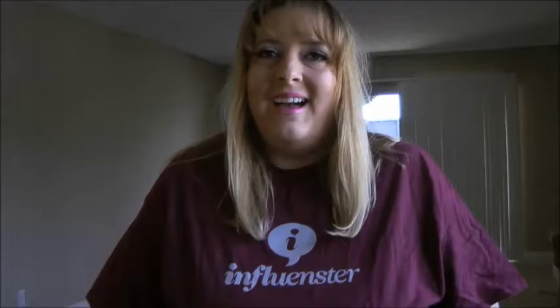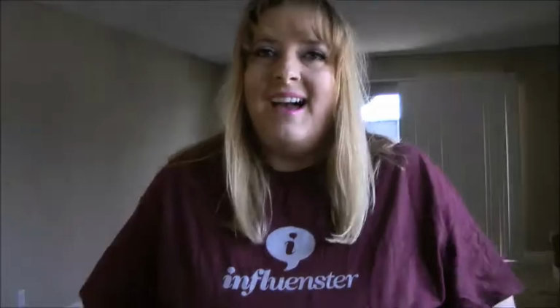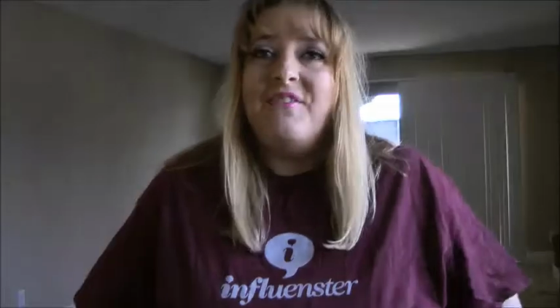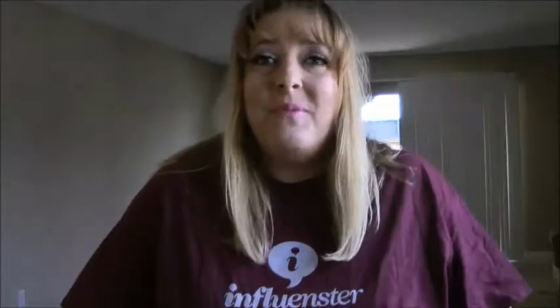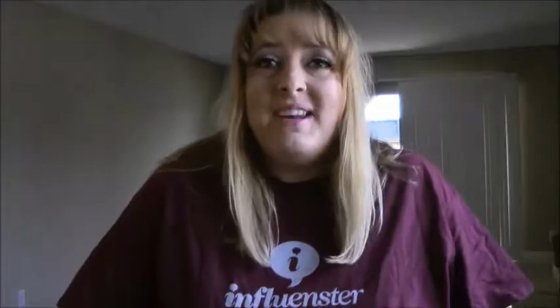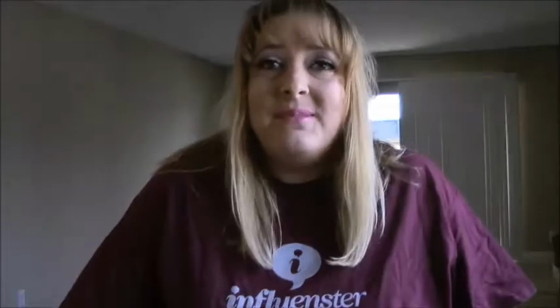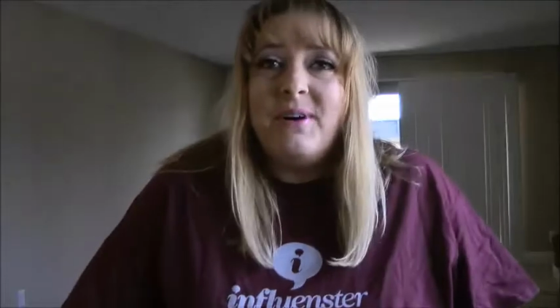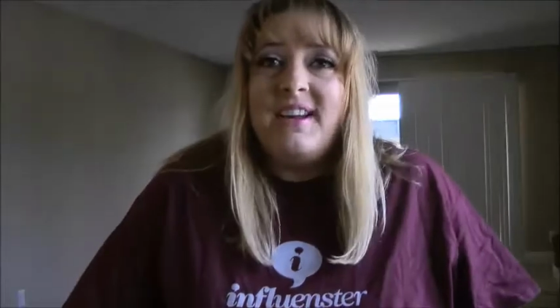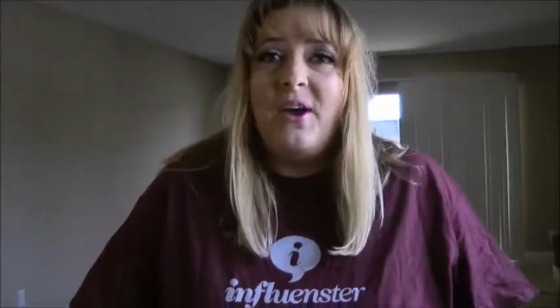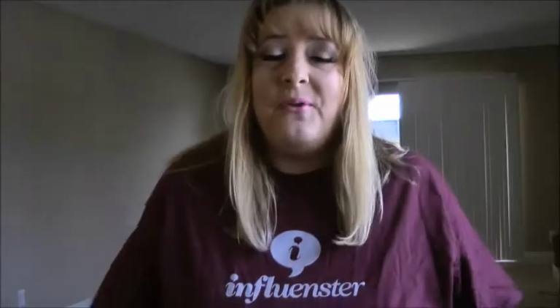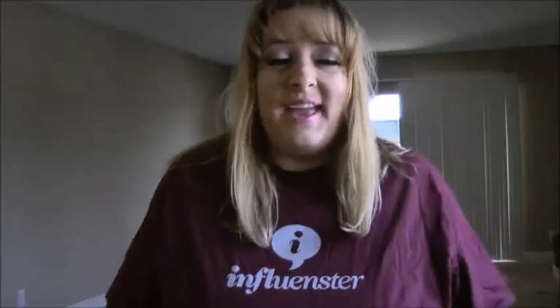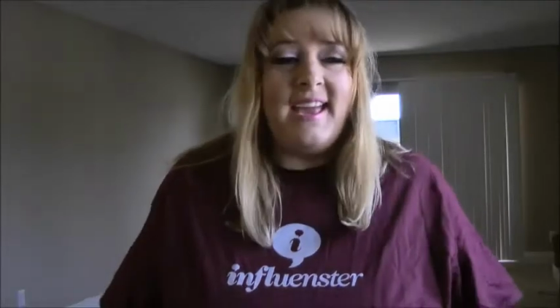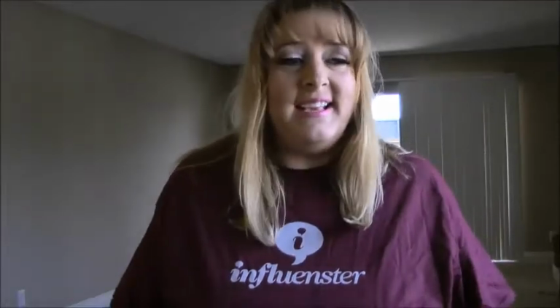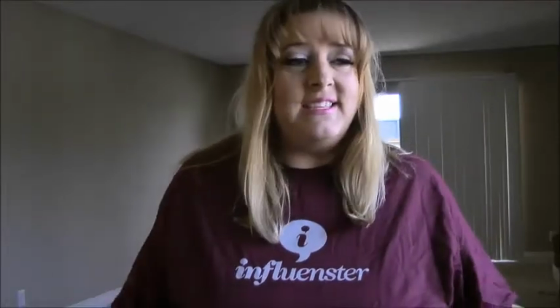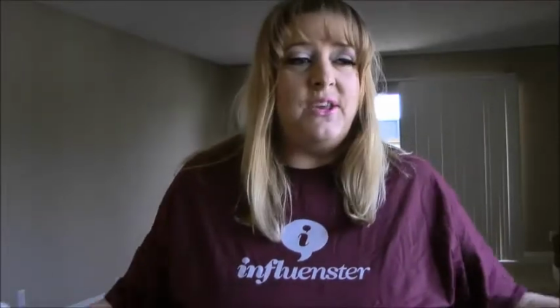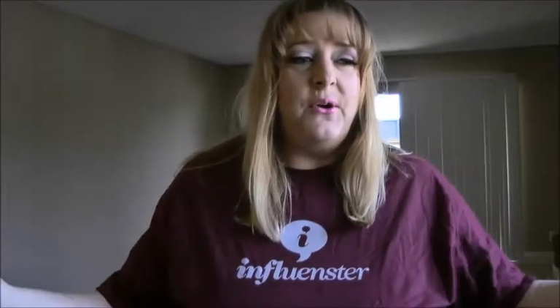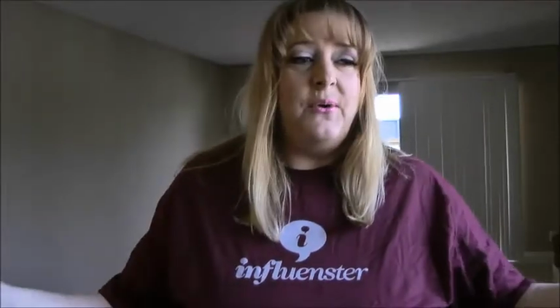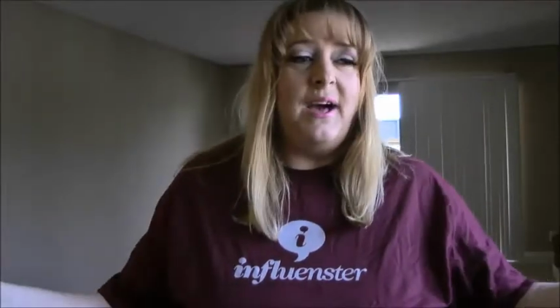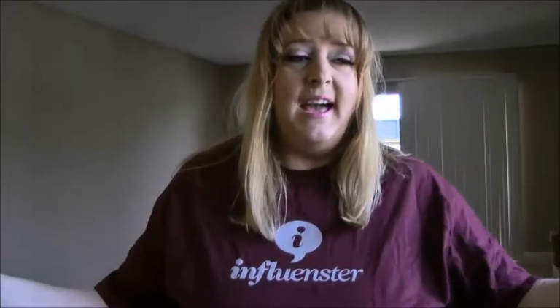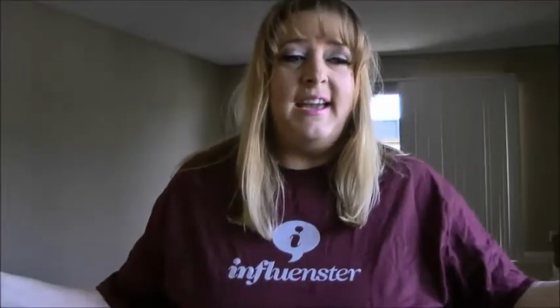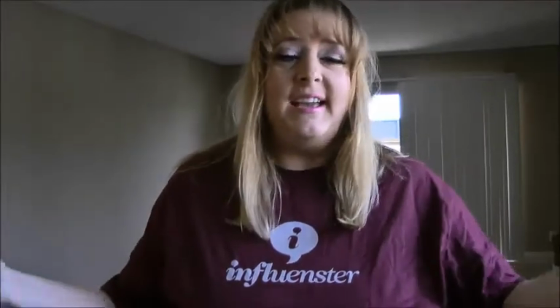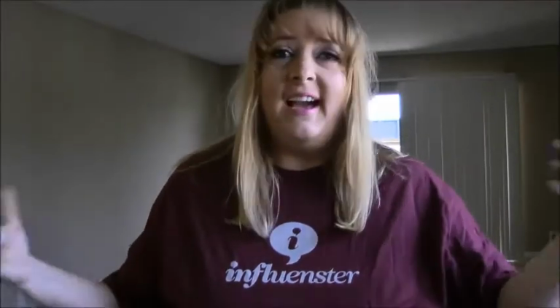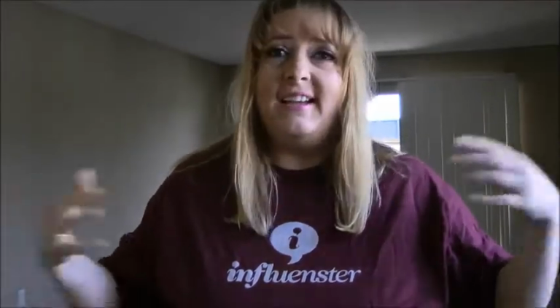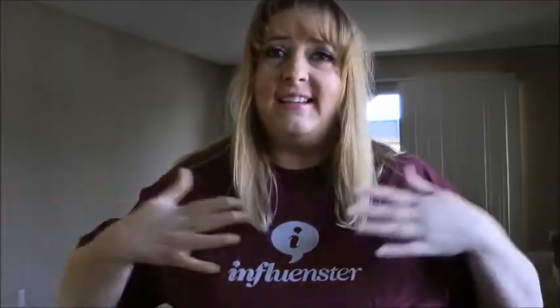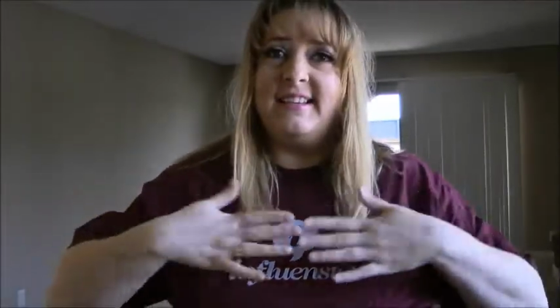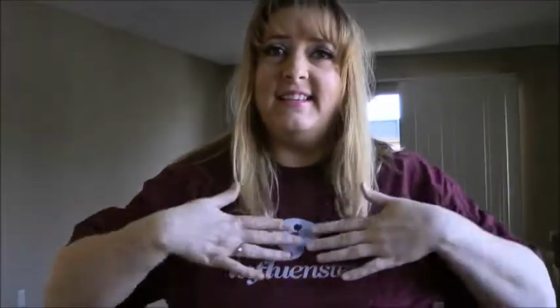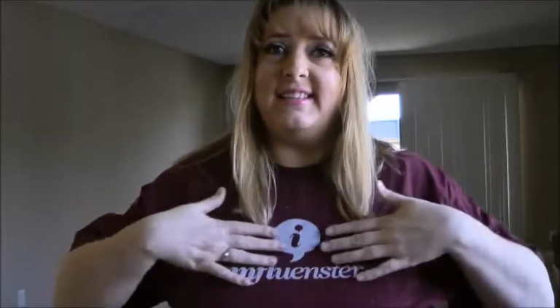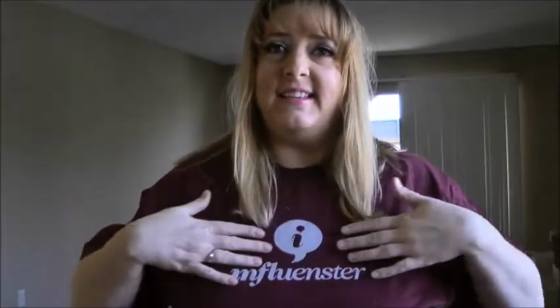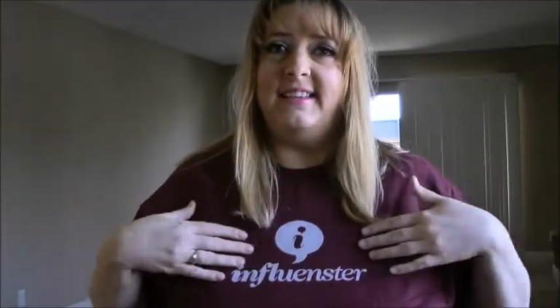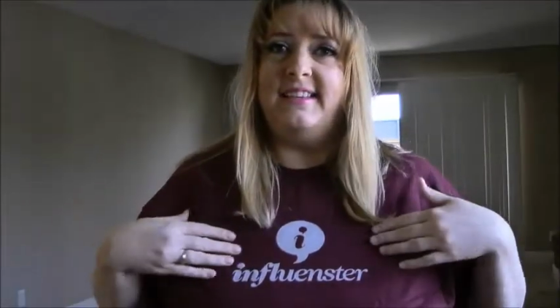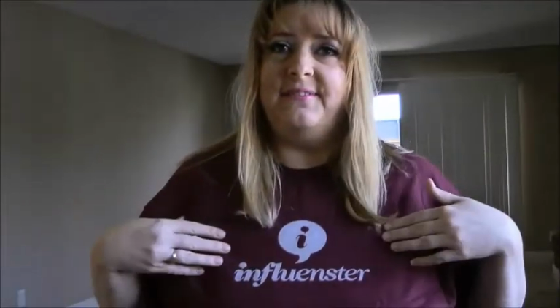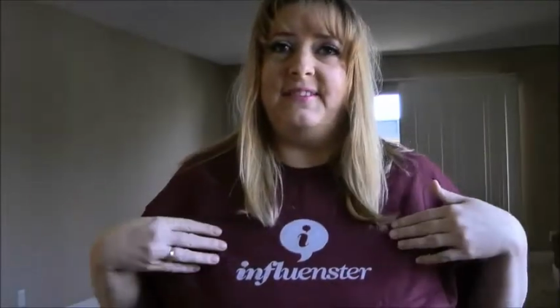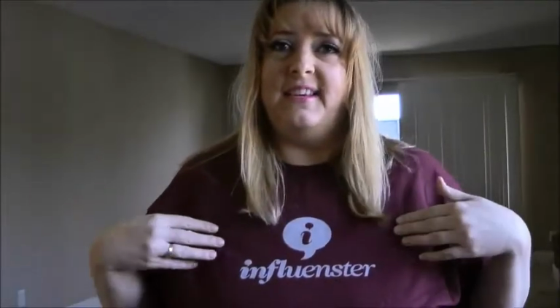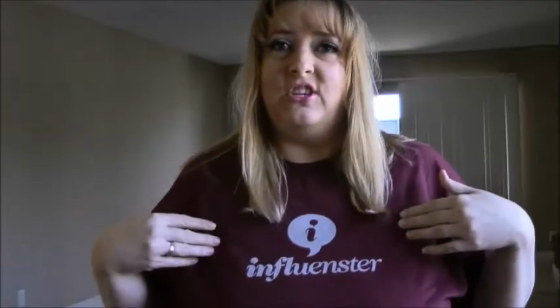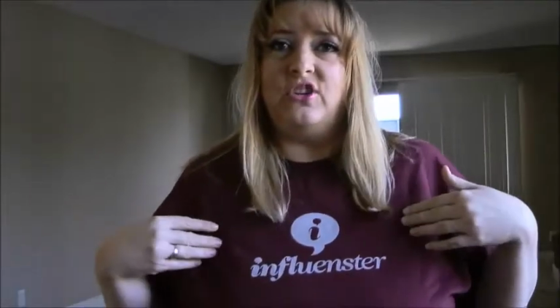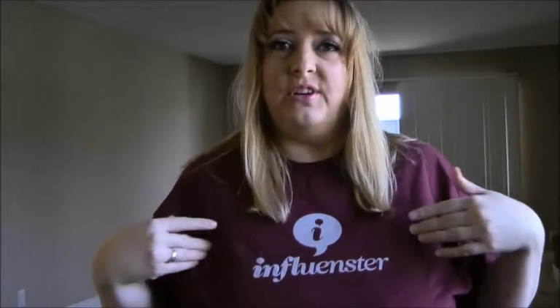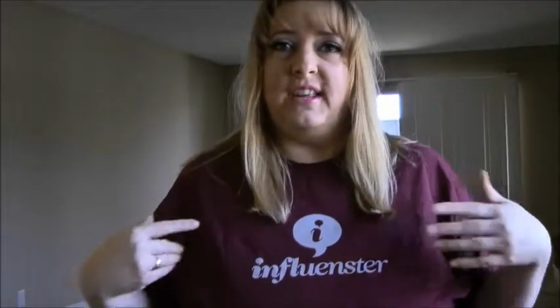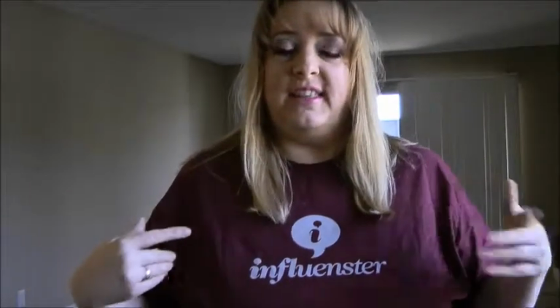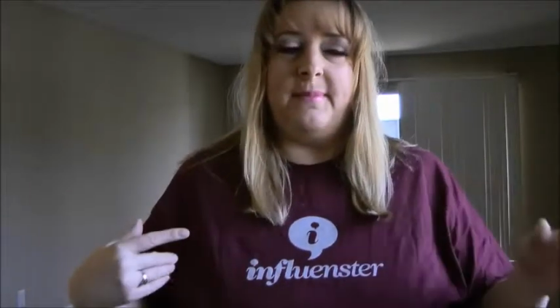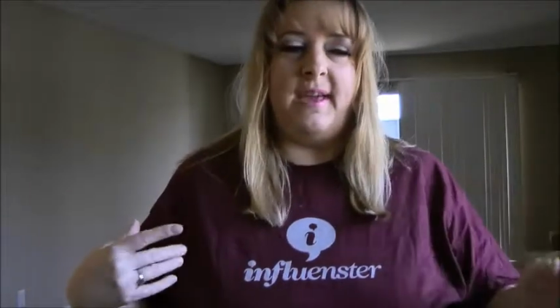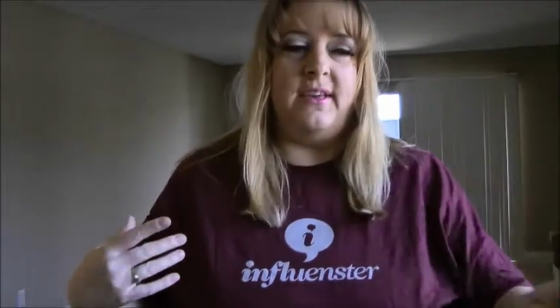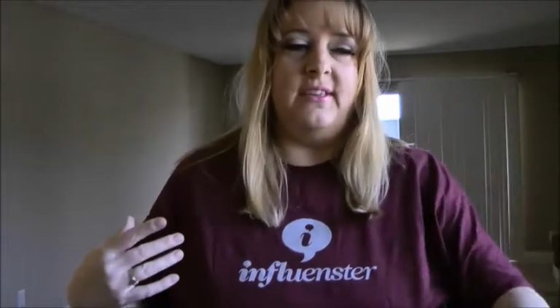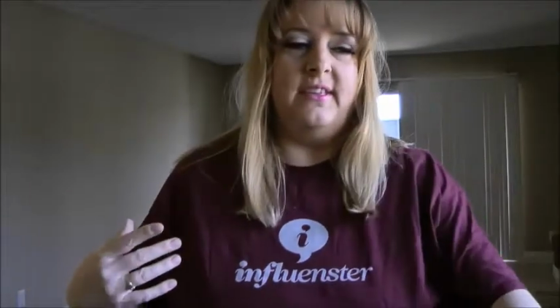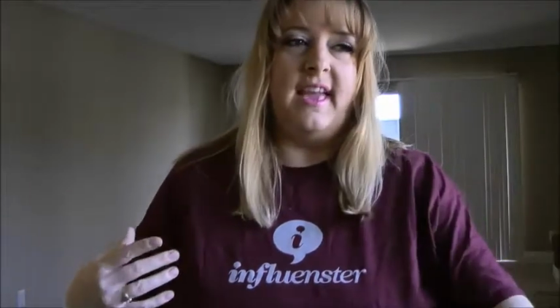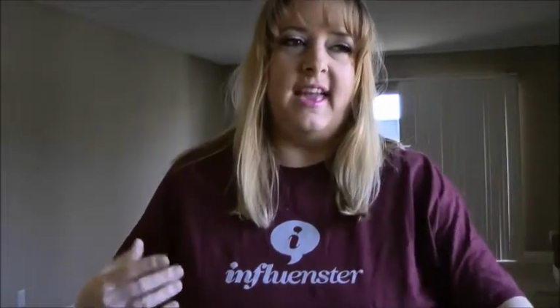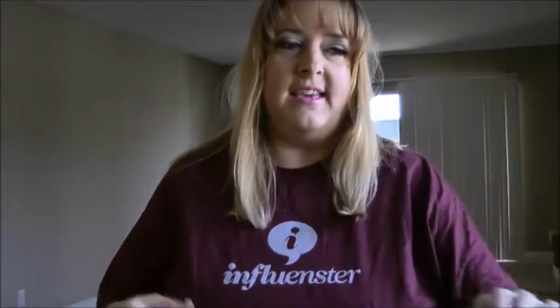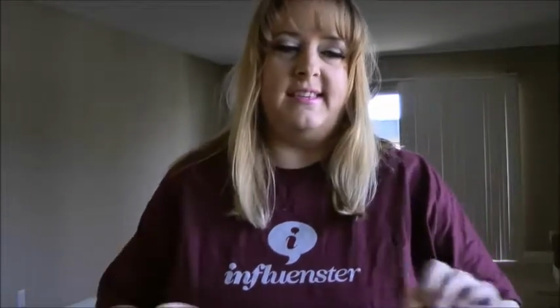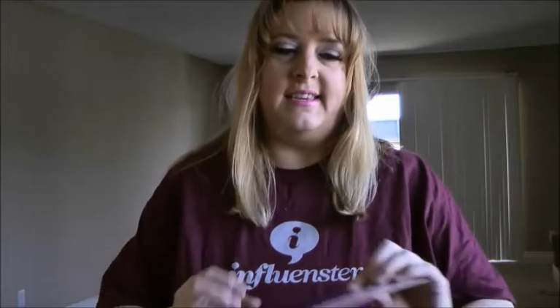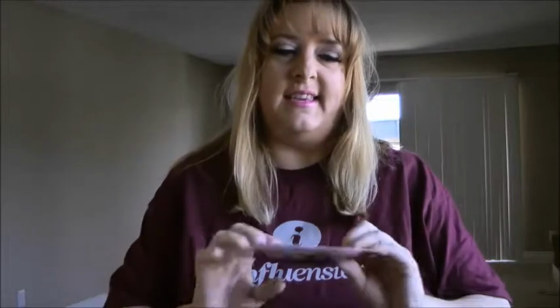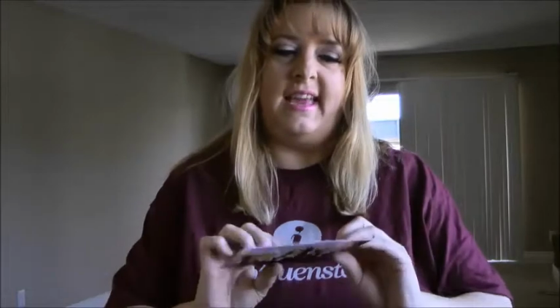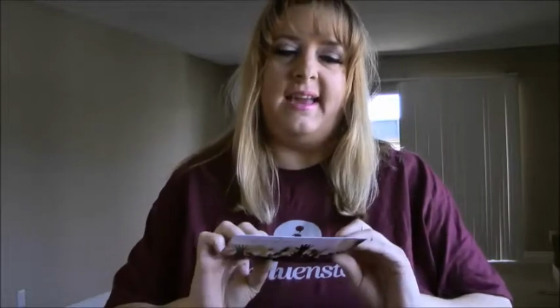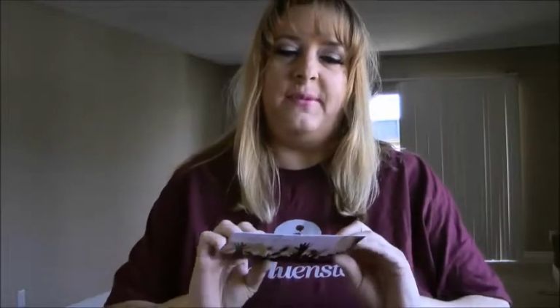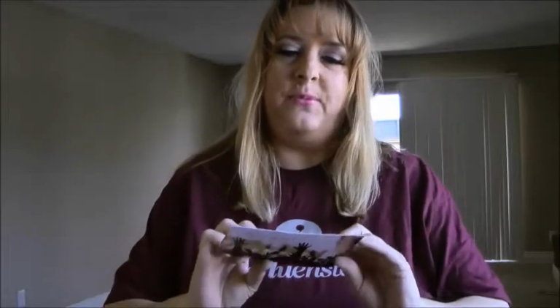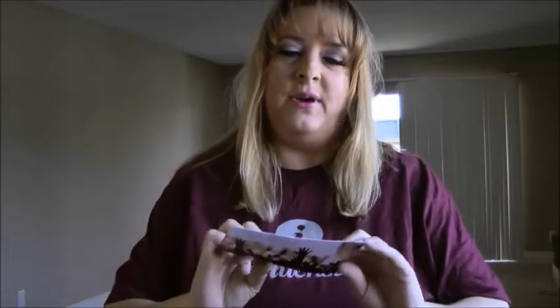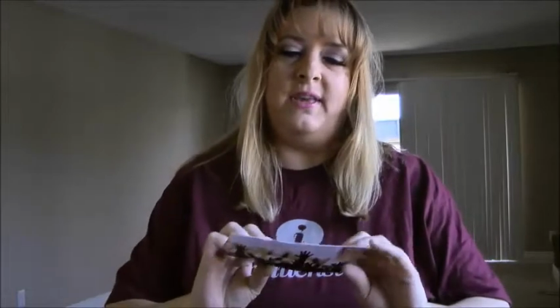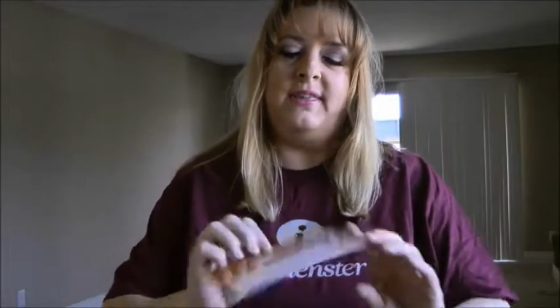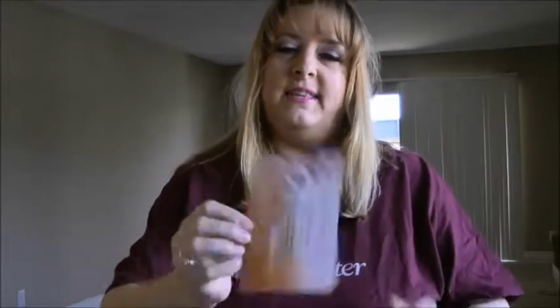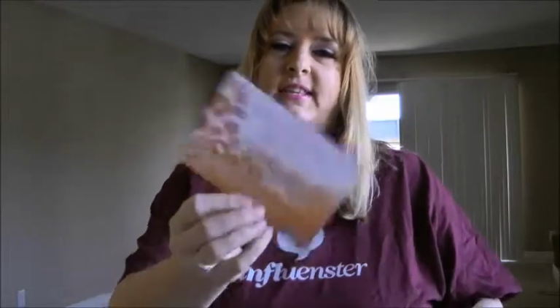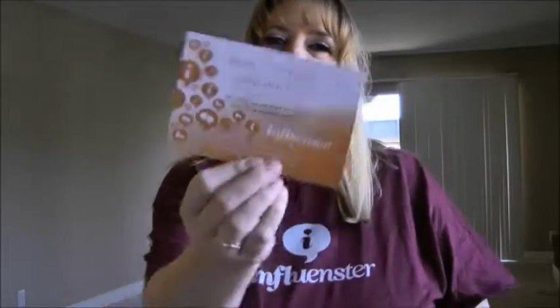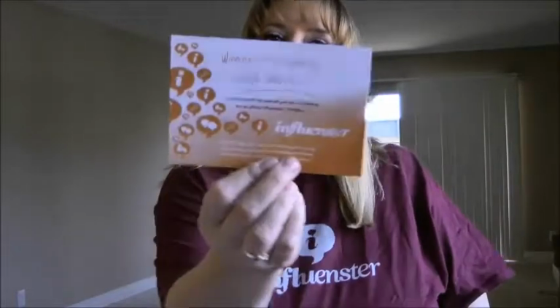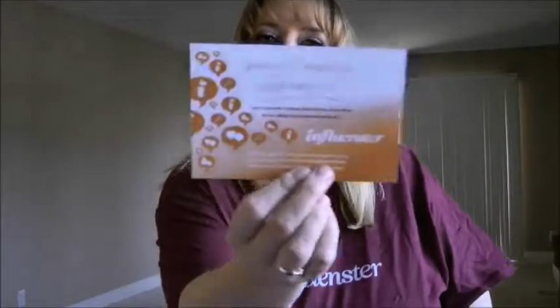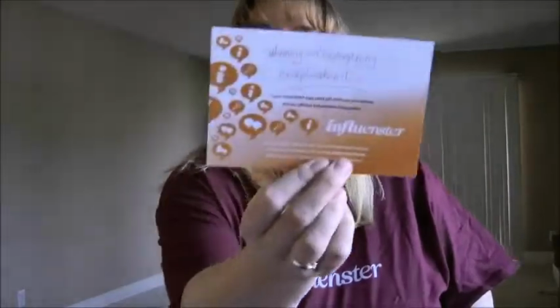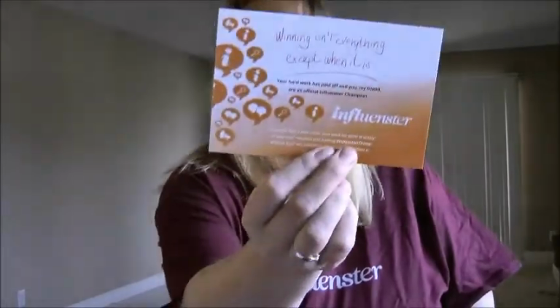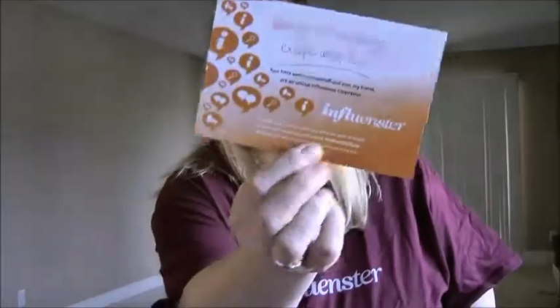Hi everyone, it's Marnie. I got this nifty shirt in the mail and it came with this card here.